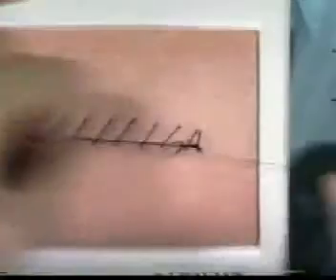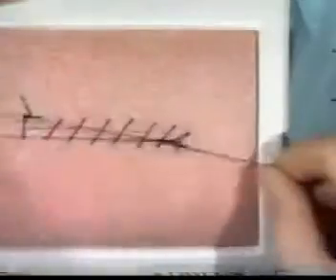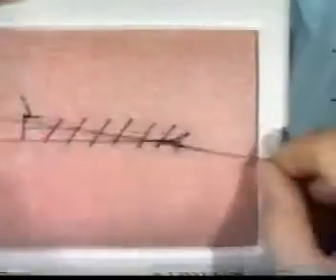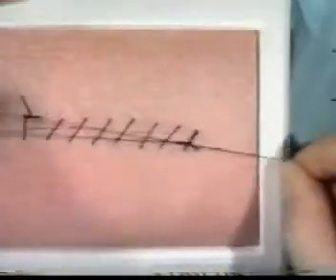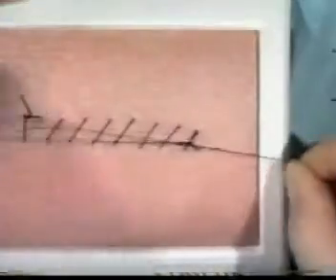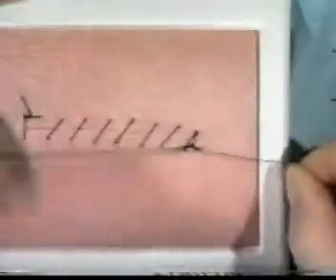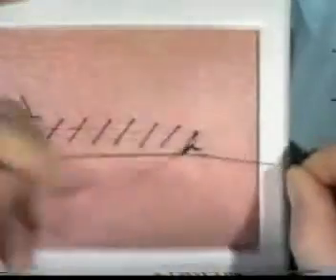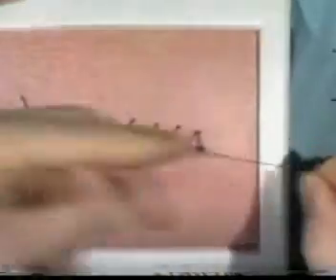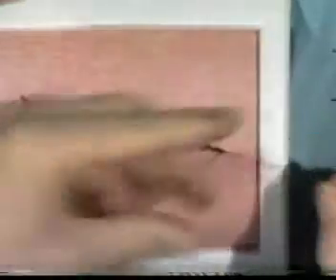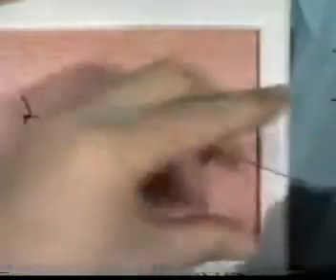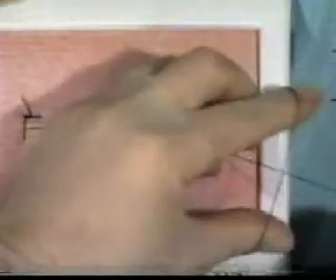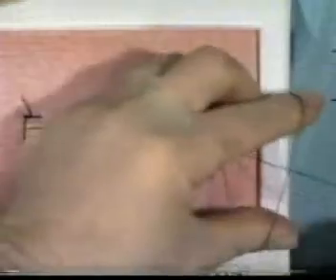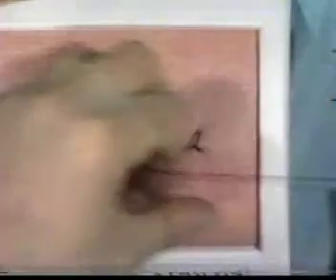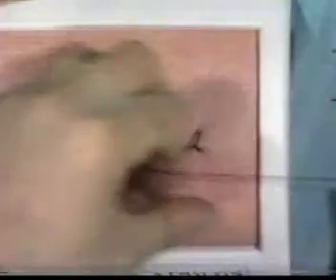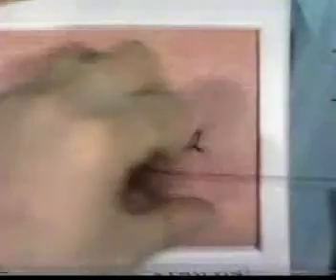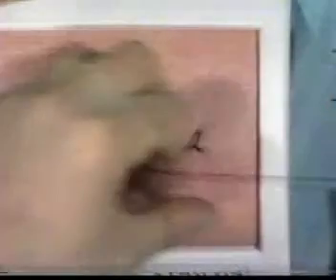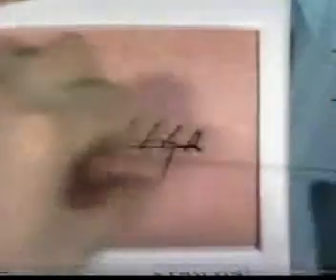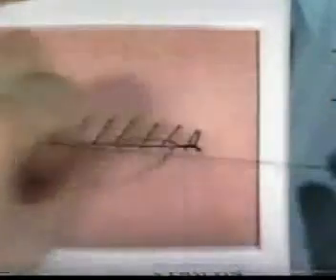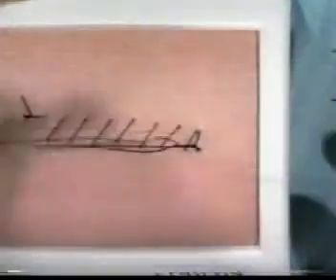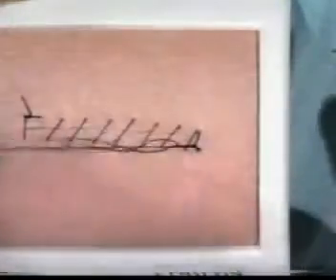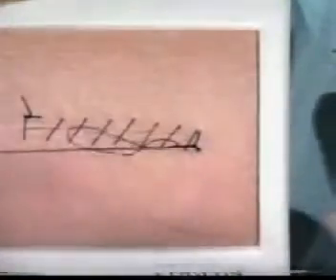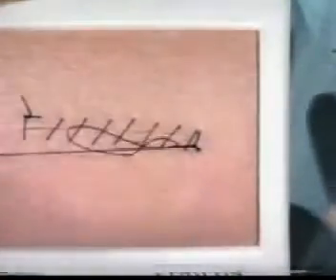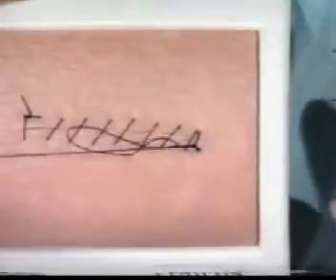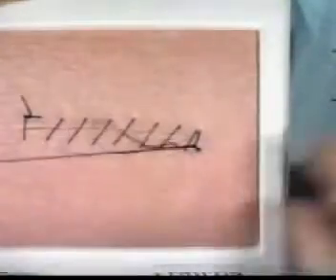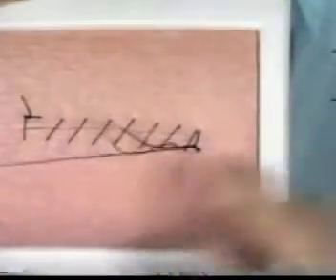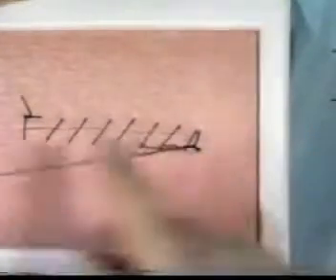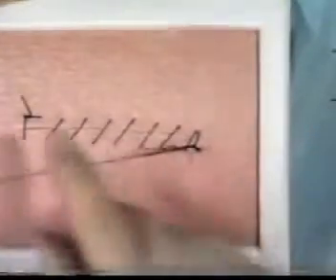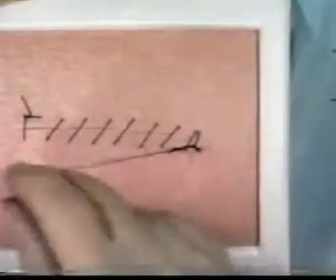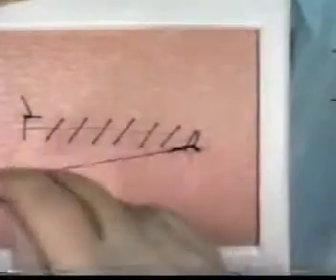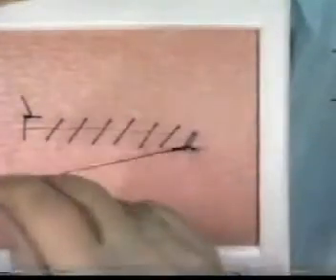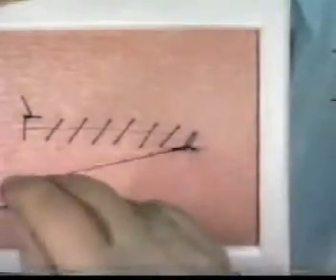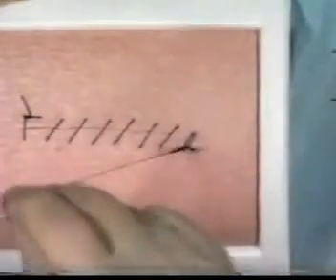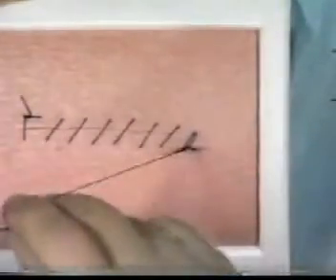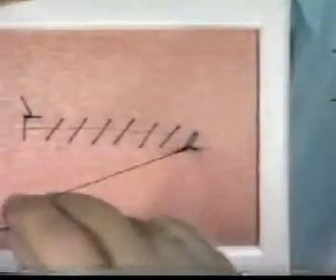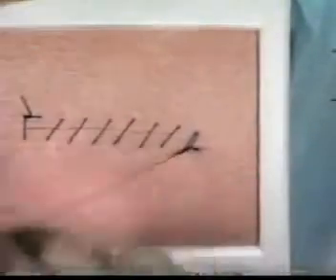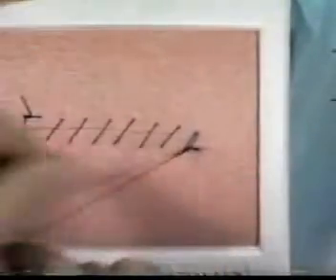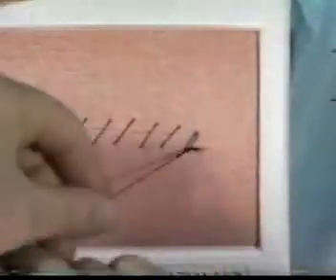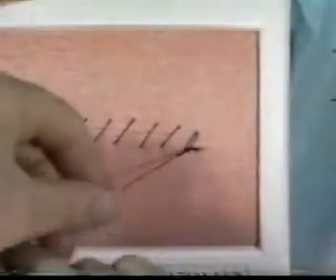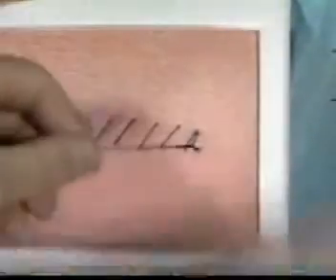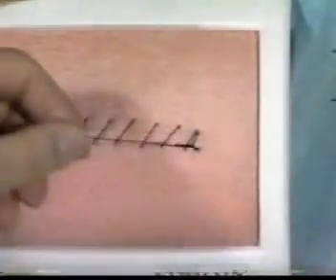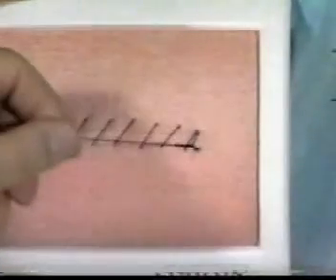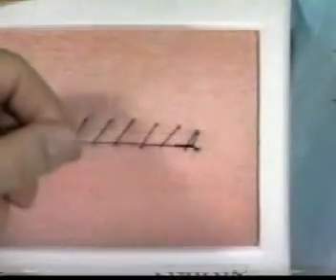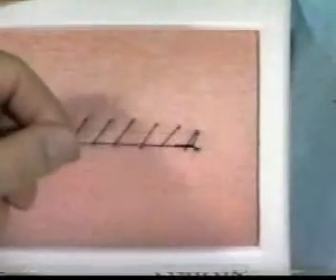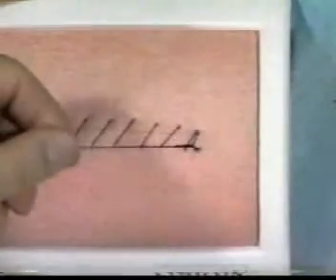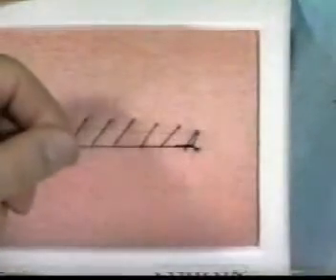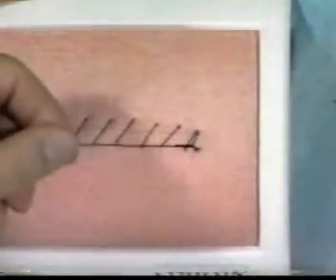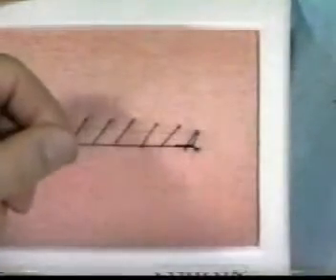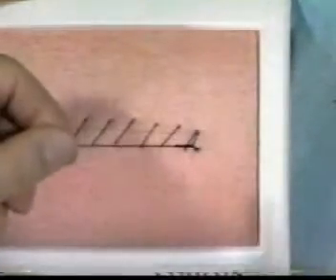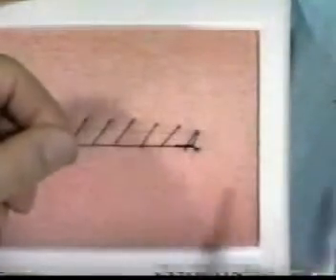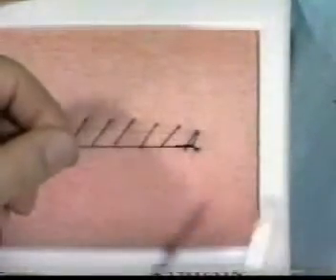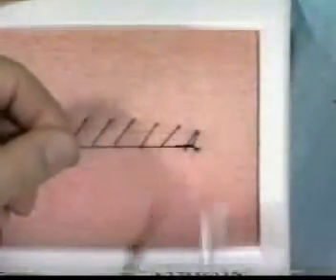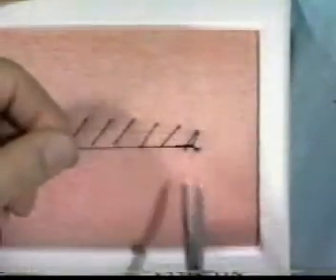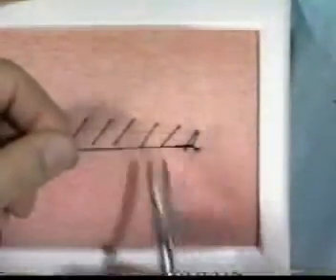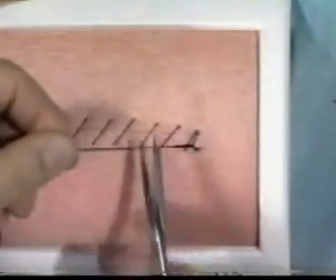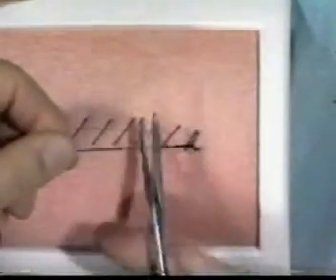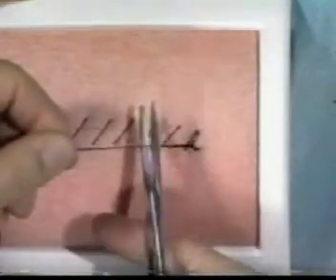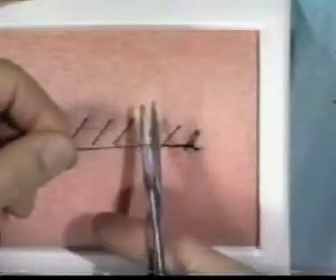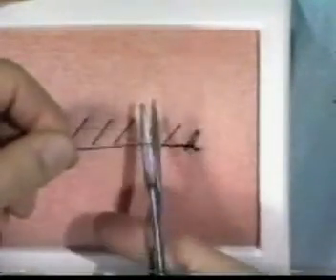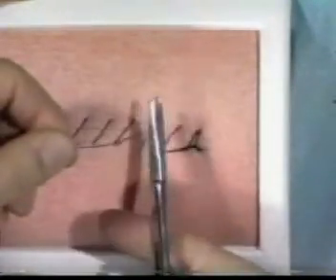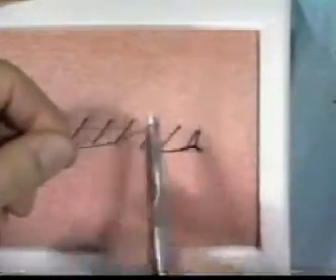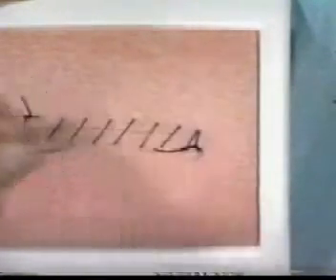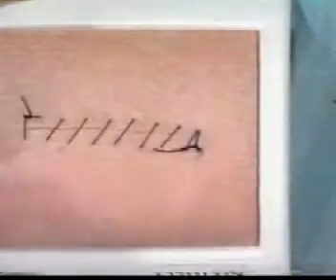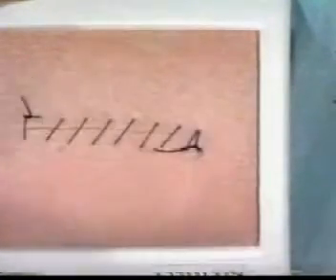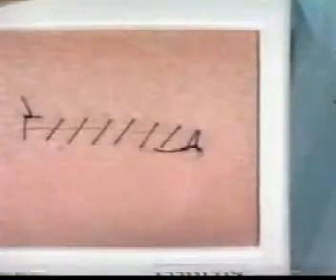After six or seven throws, the long thread may be pulled entirely through the loop, drawn tight and then cut.